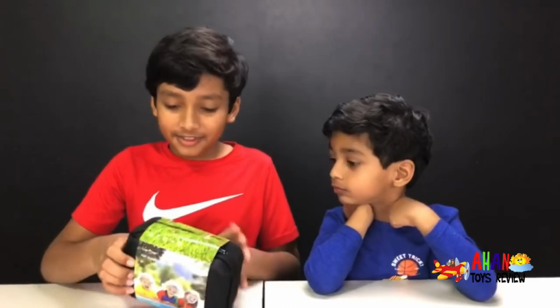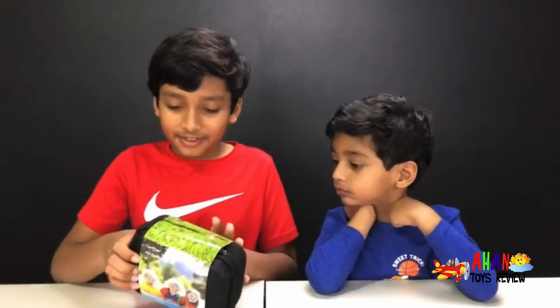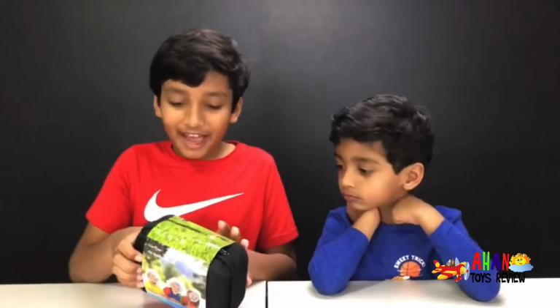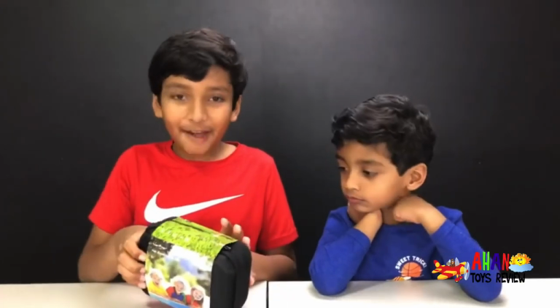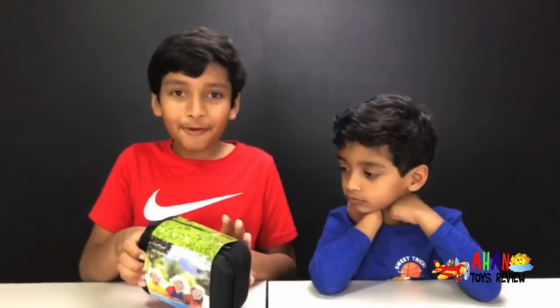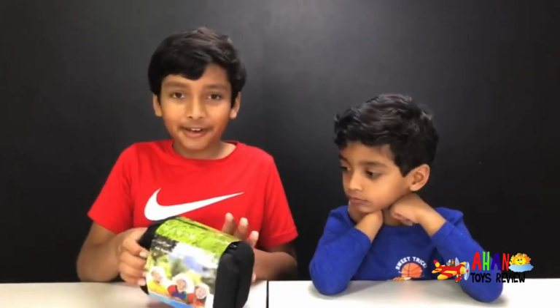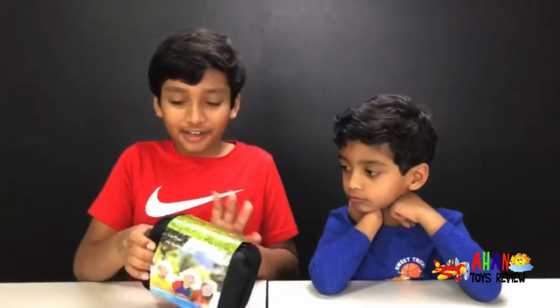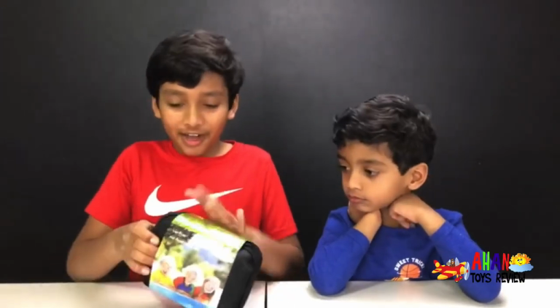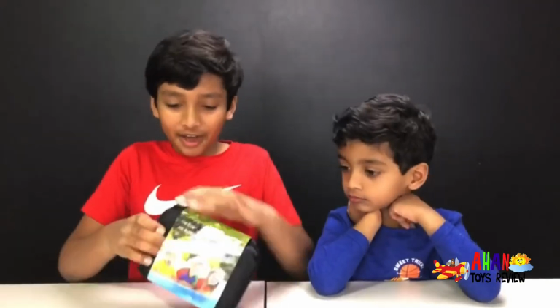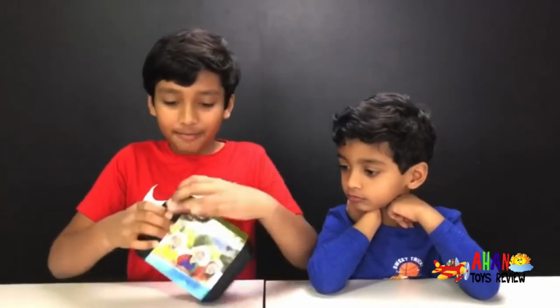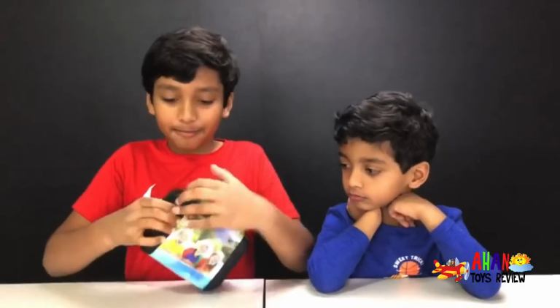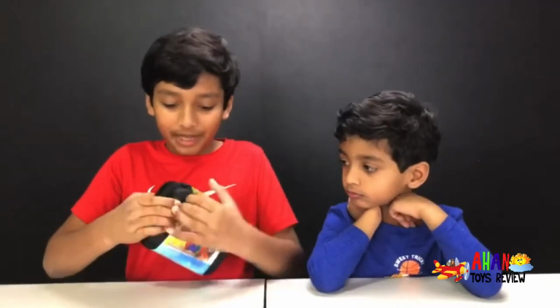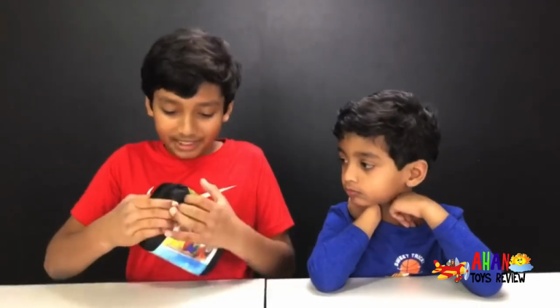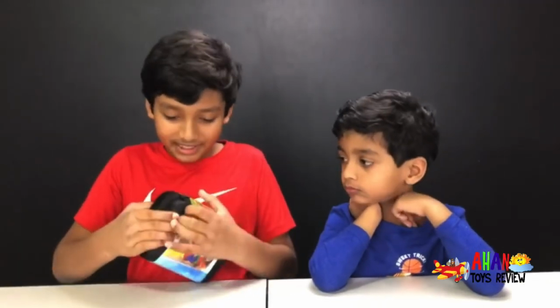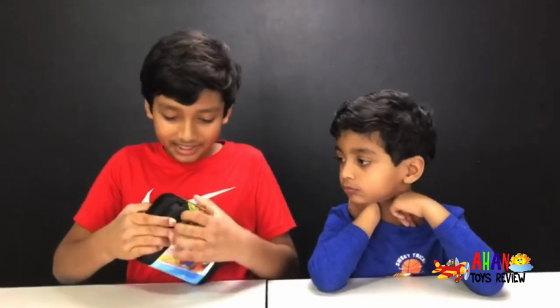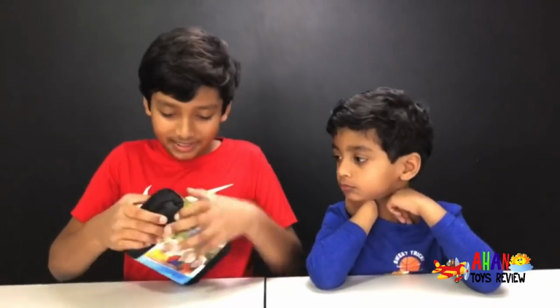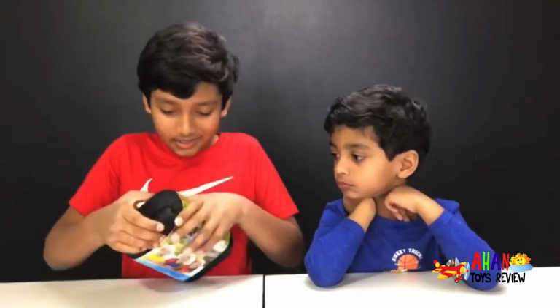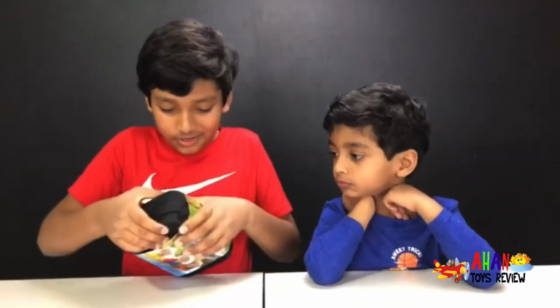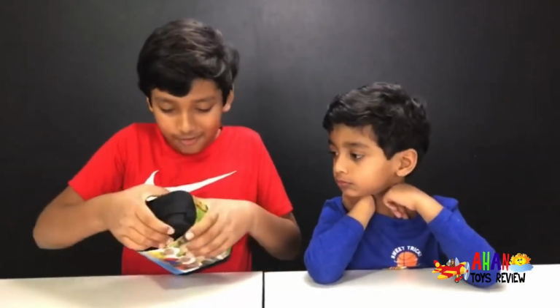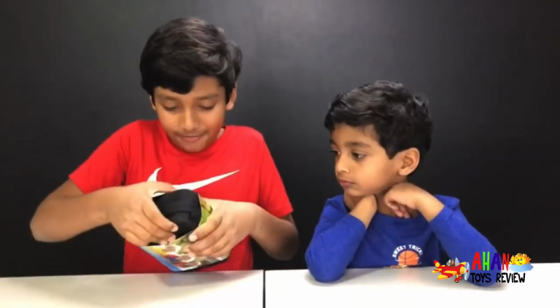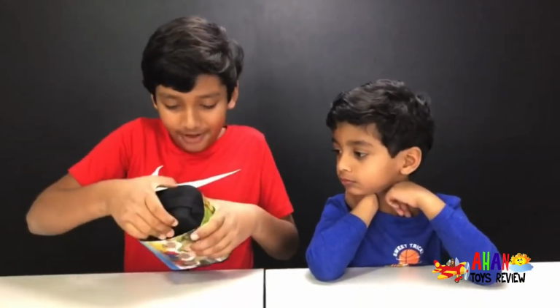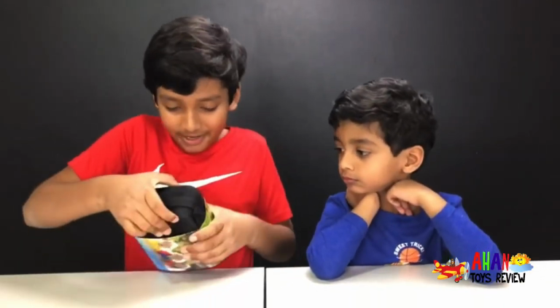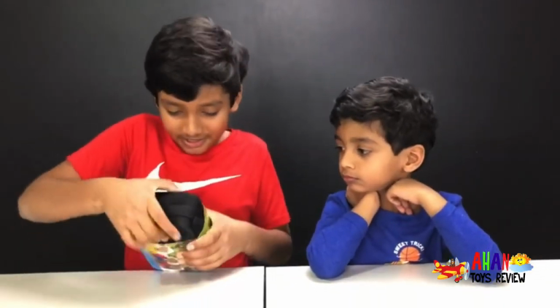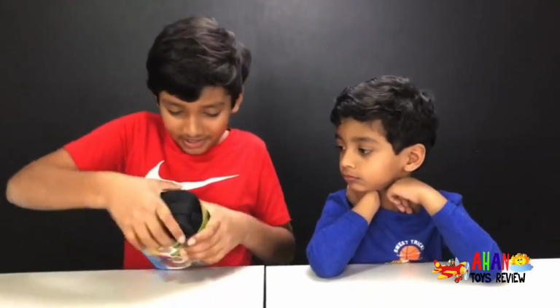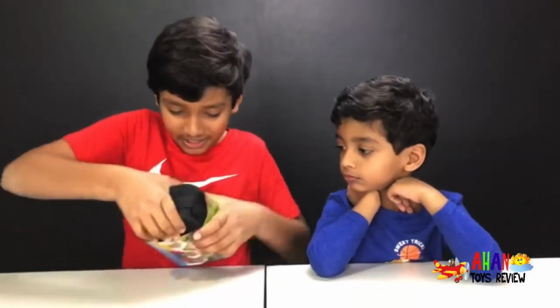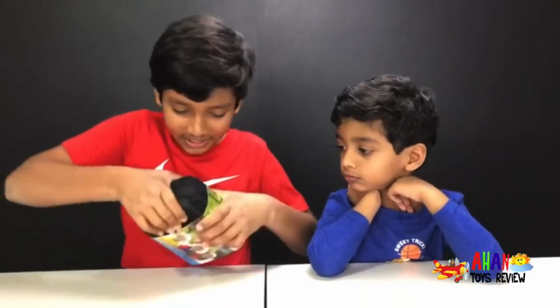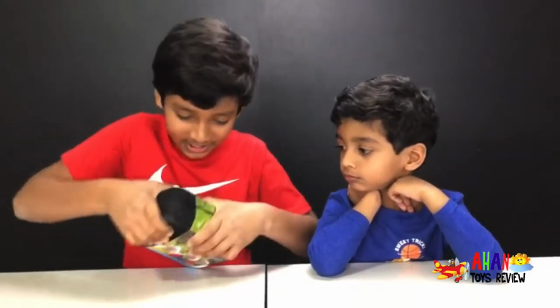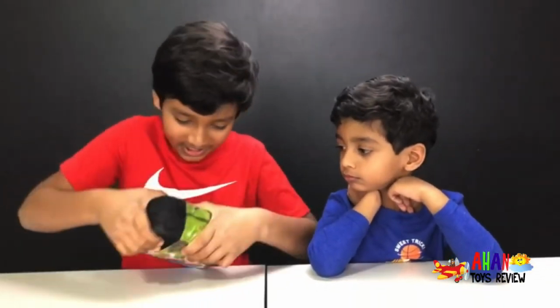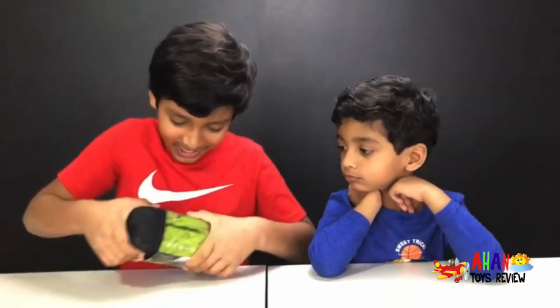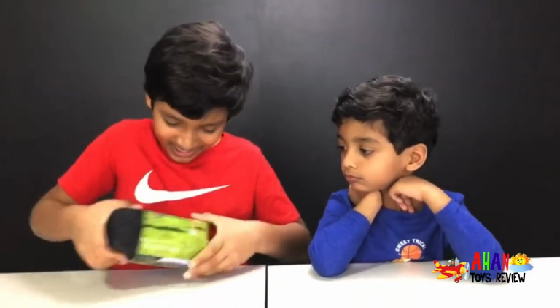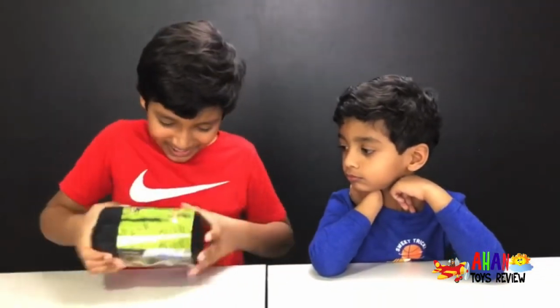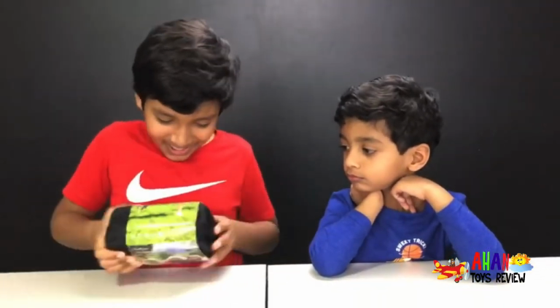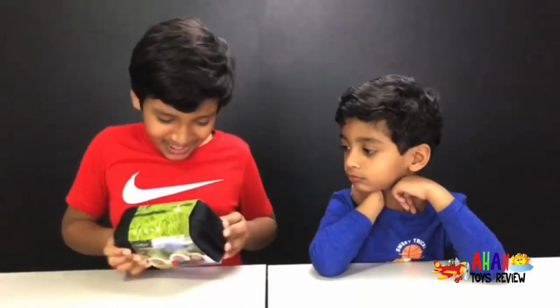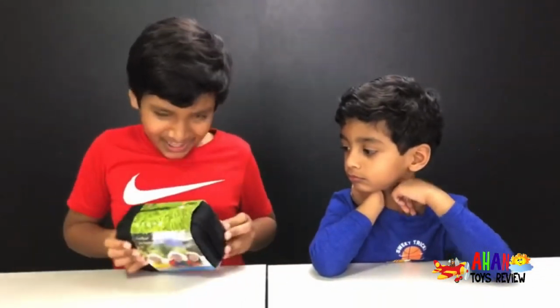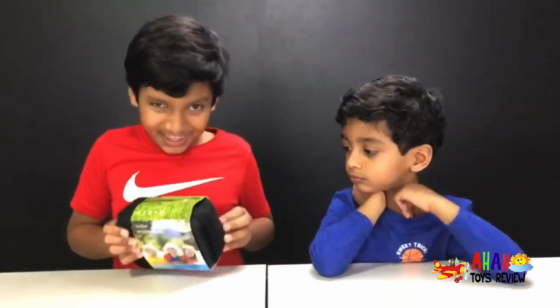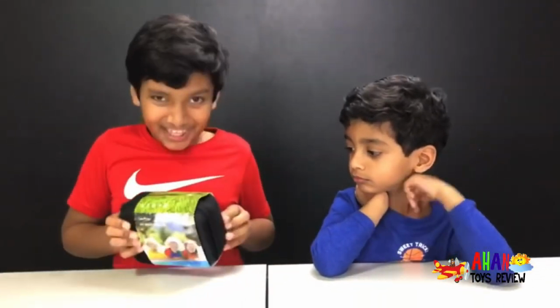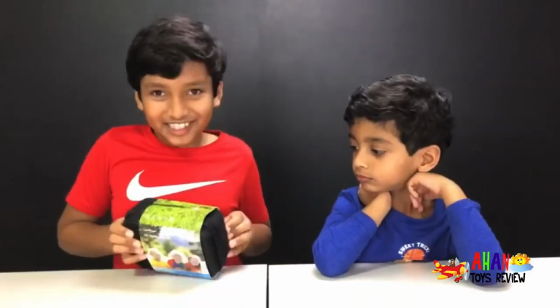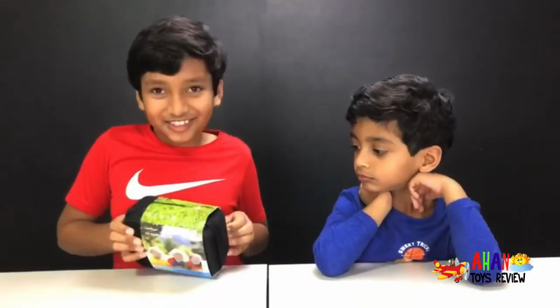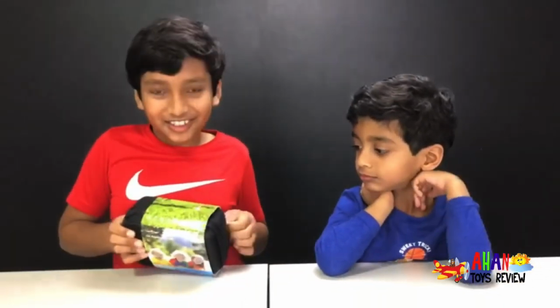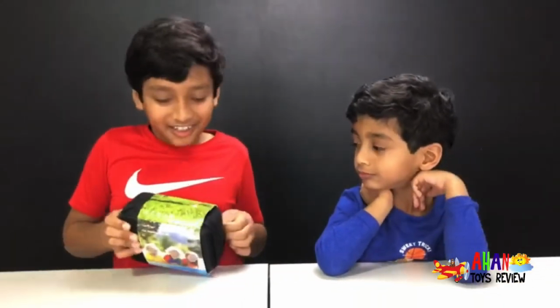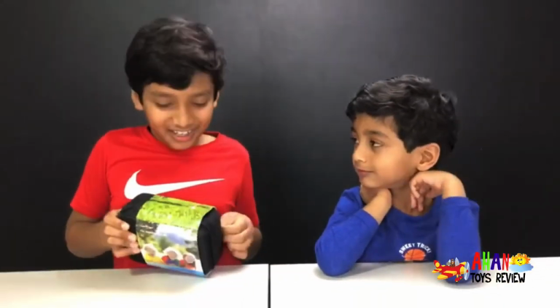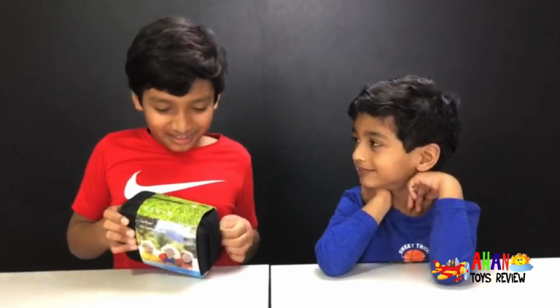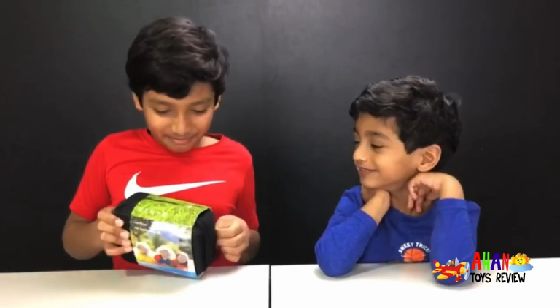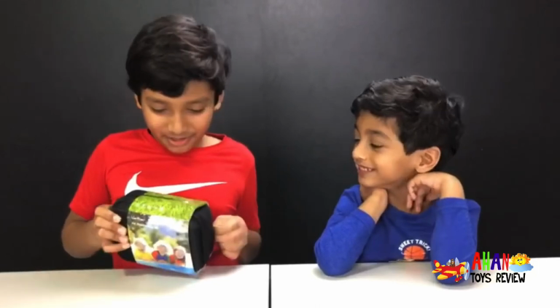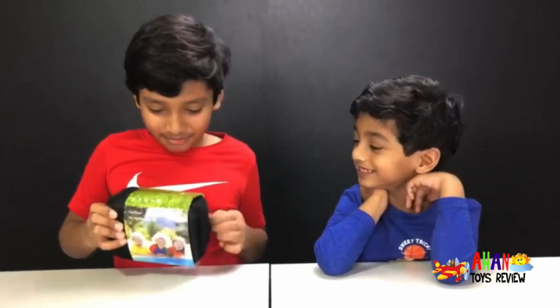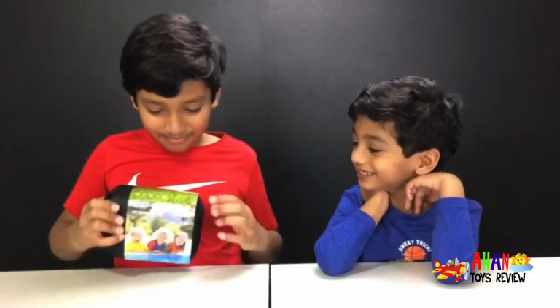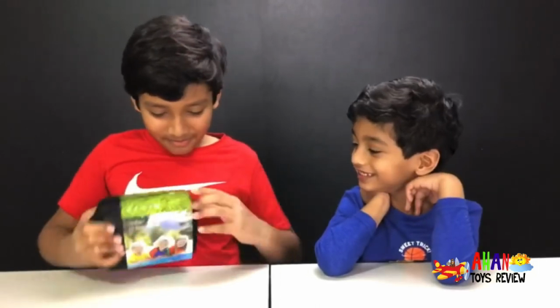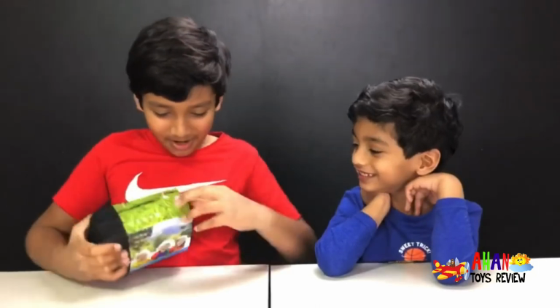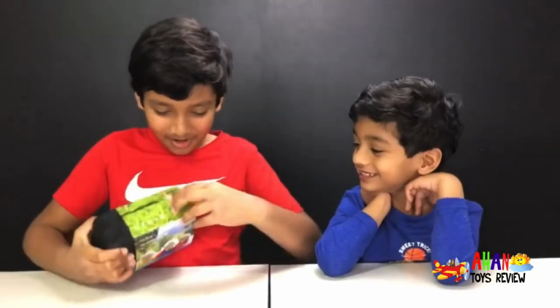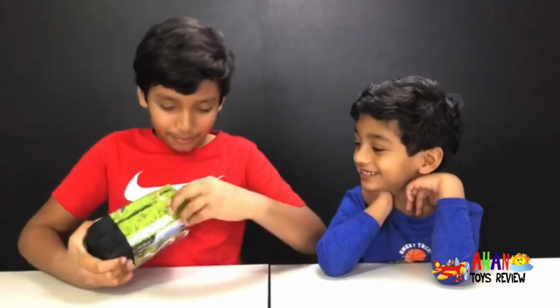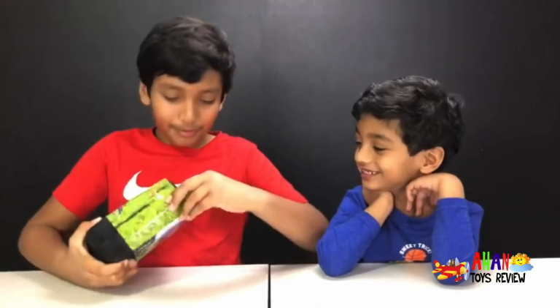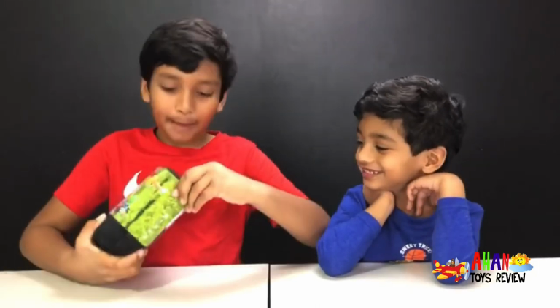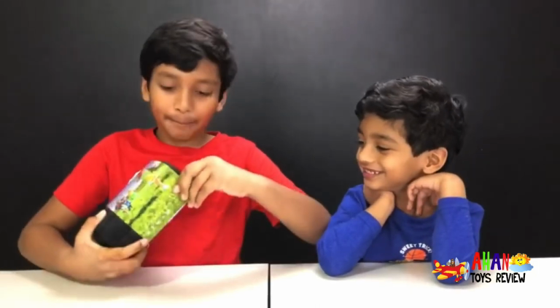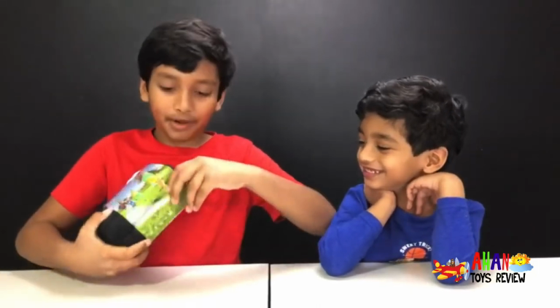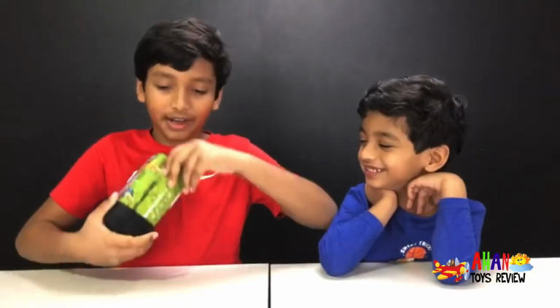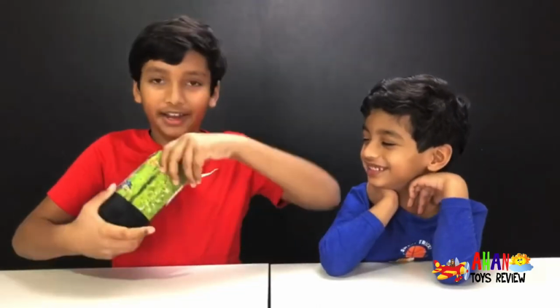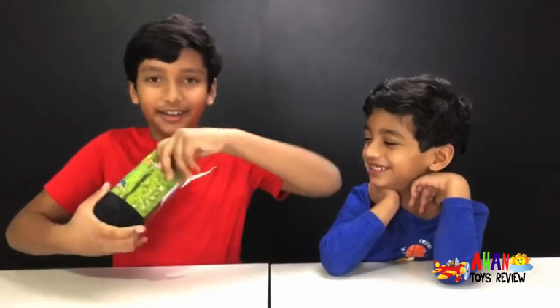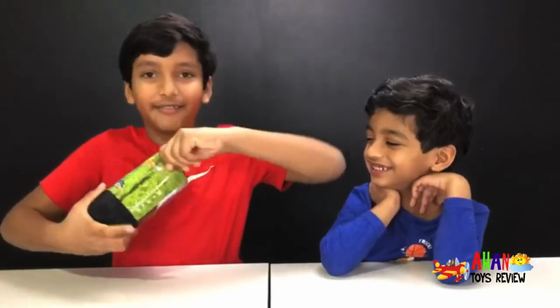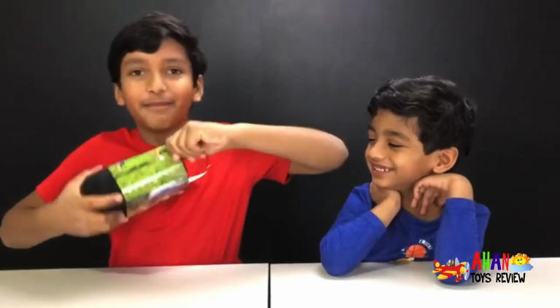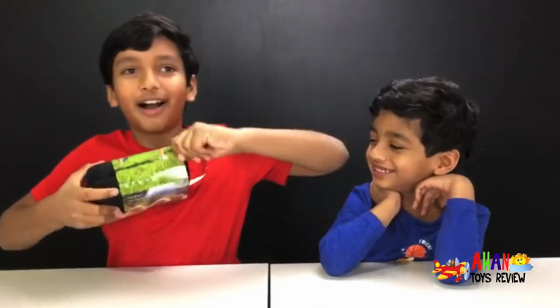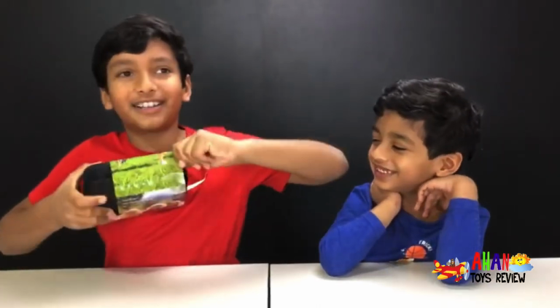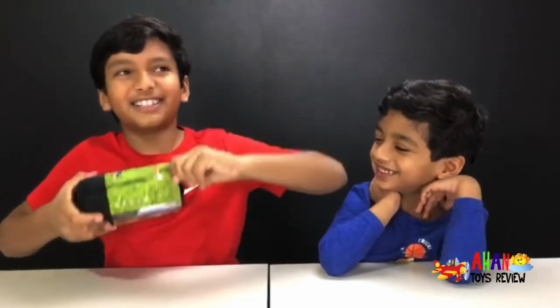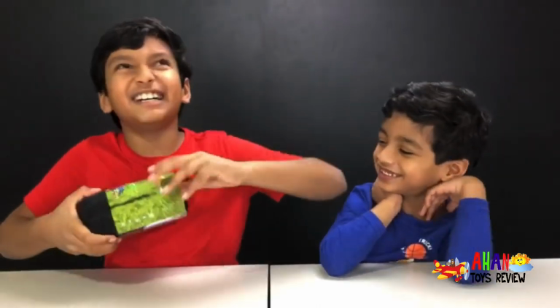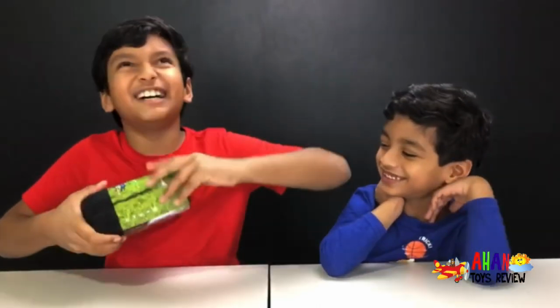So now we're going to unbox this. First, let's take this cardboard wrapper kind of box off.